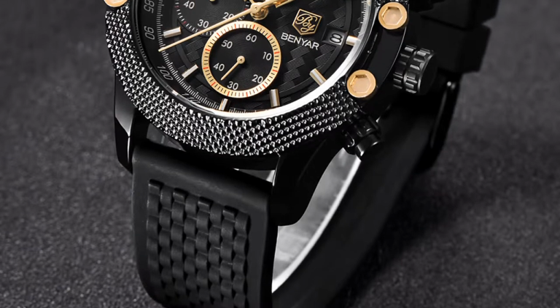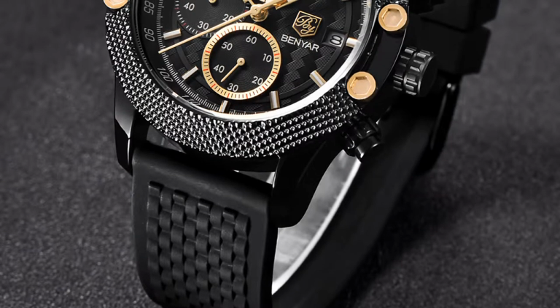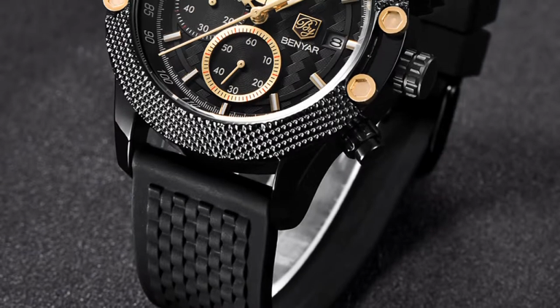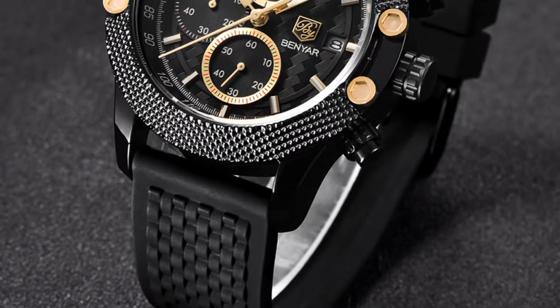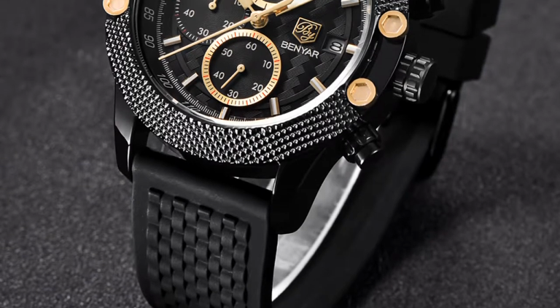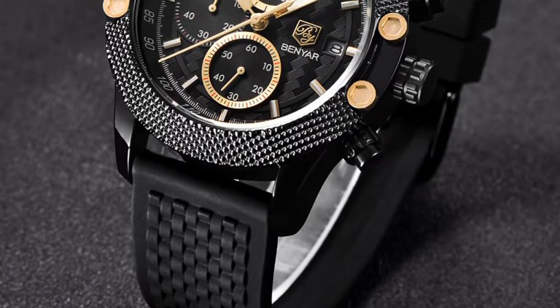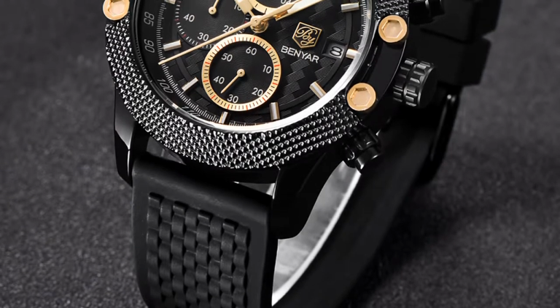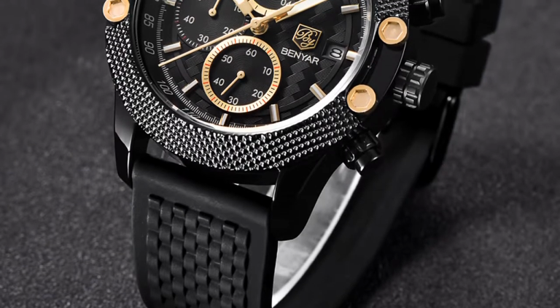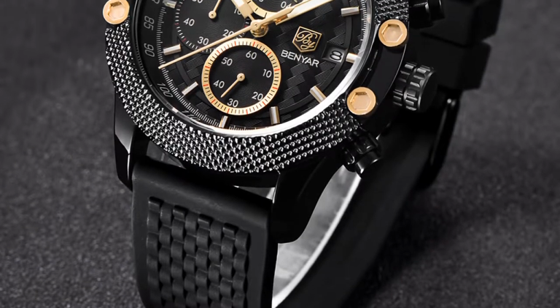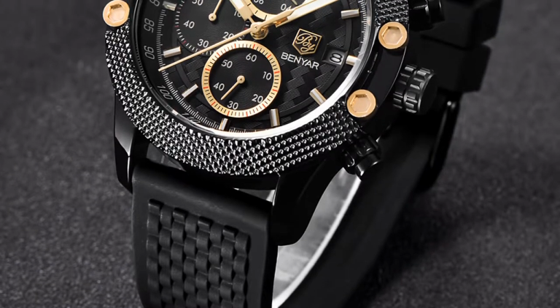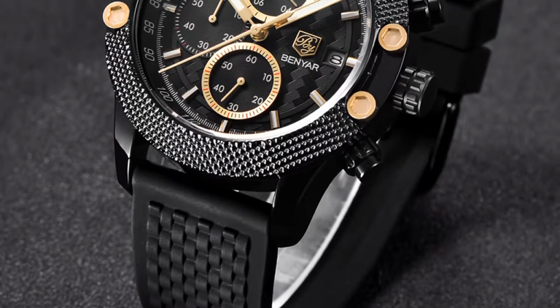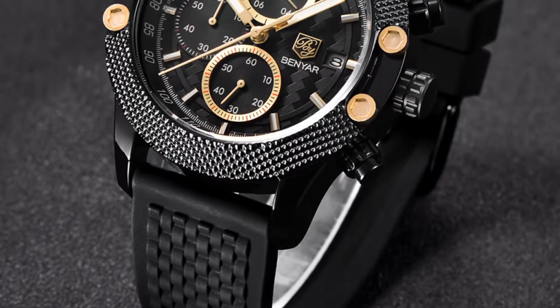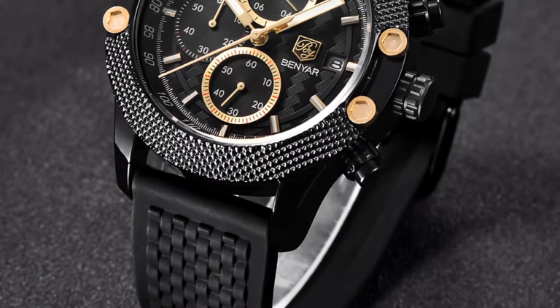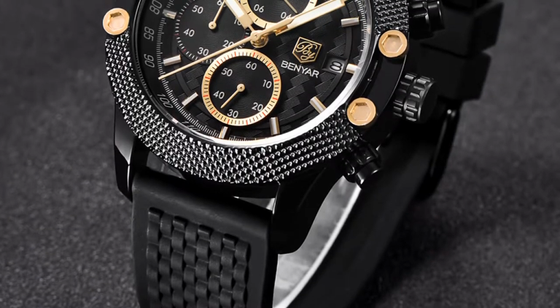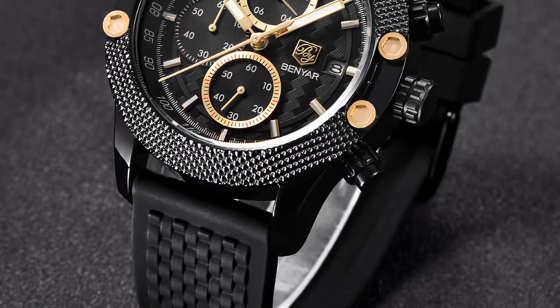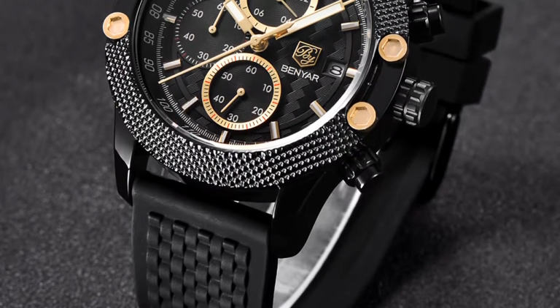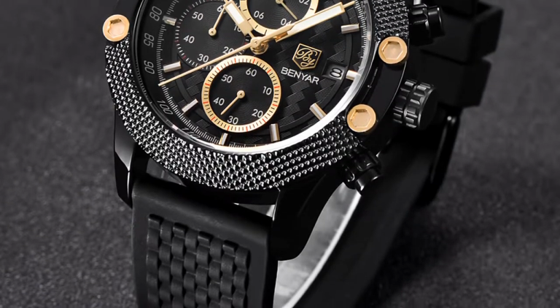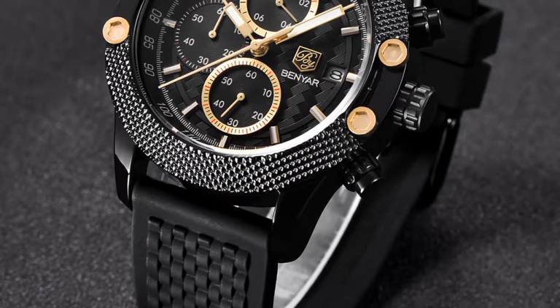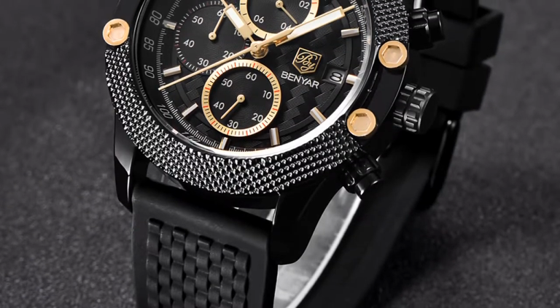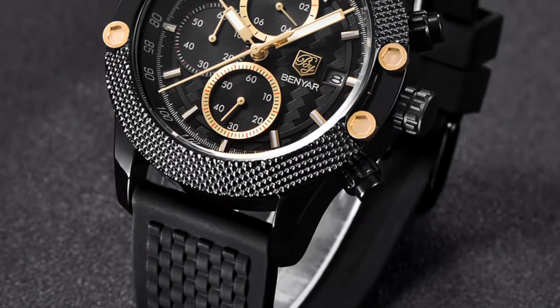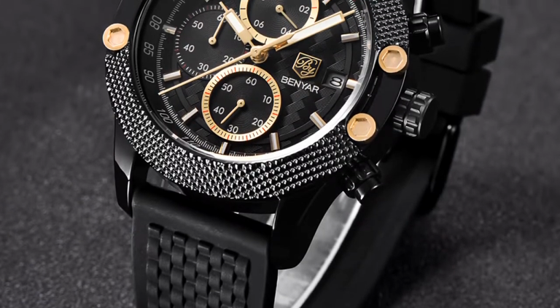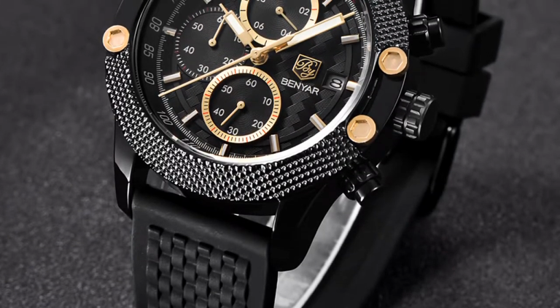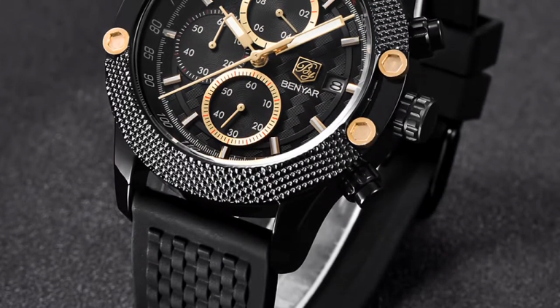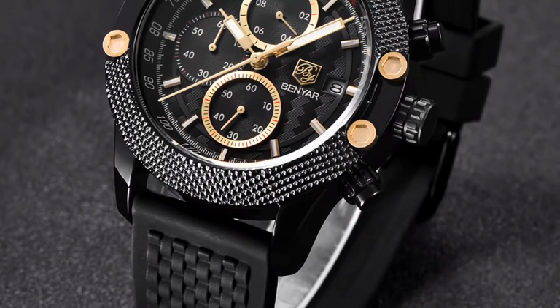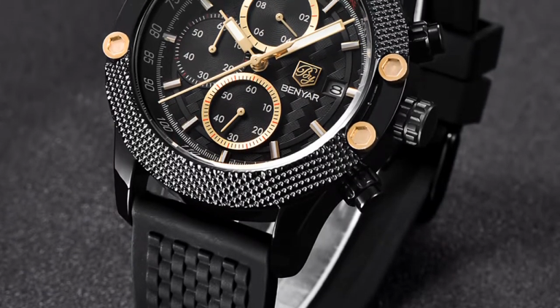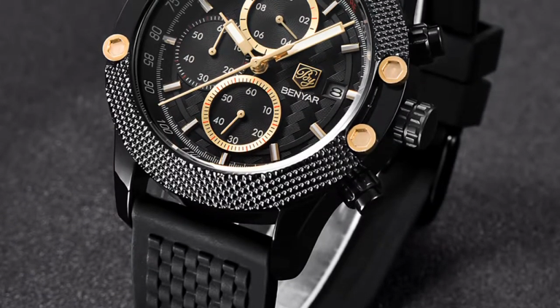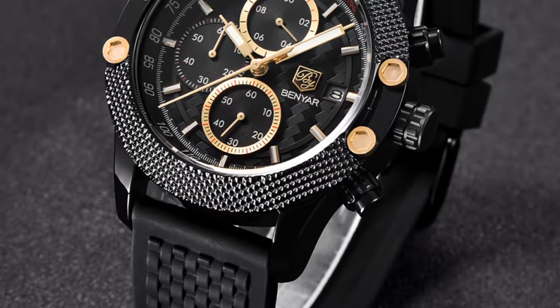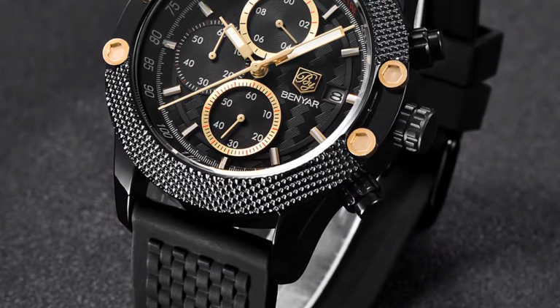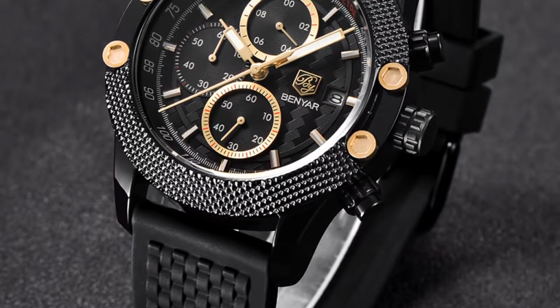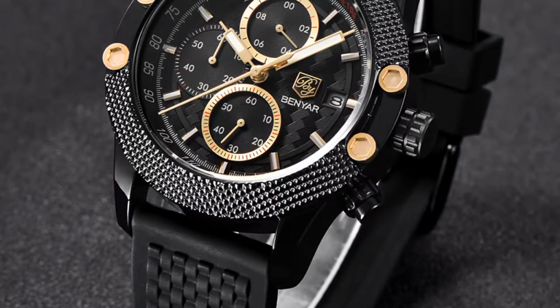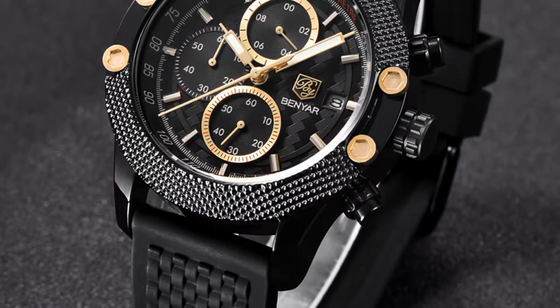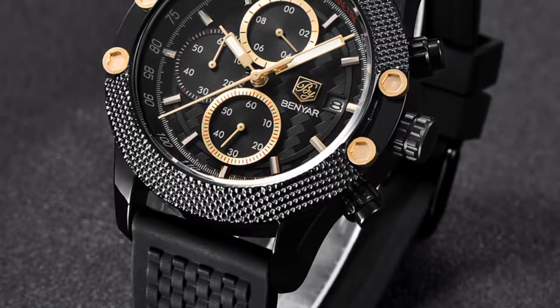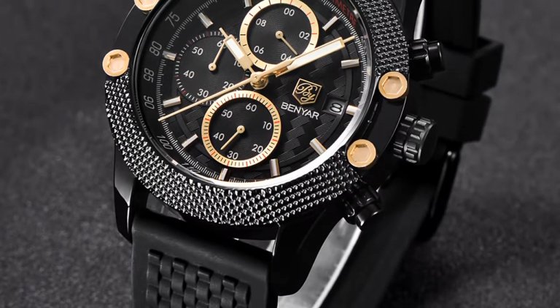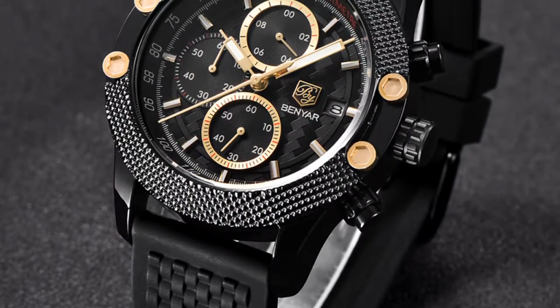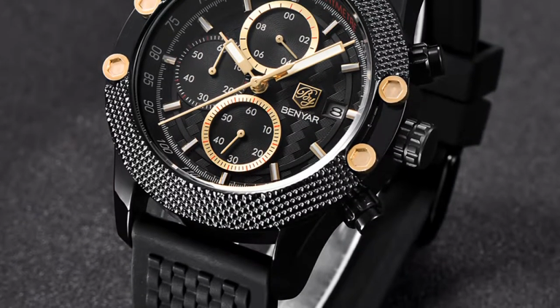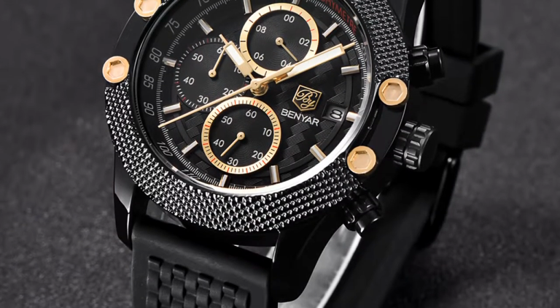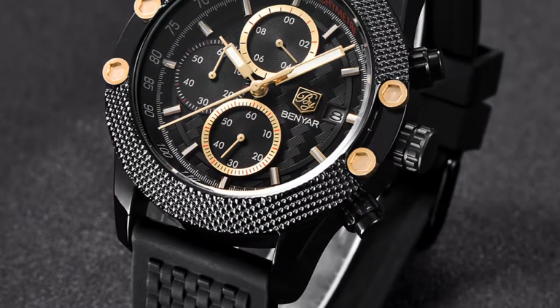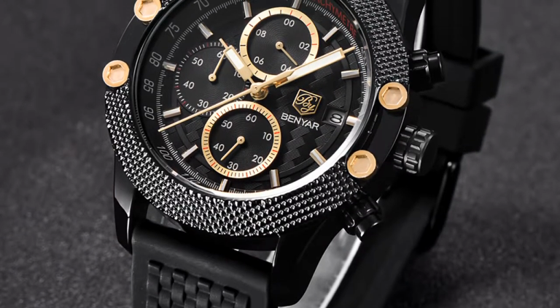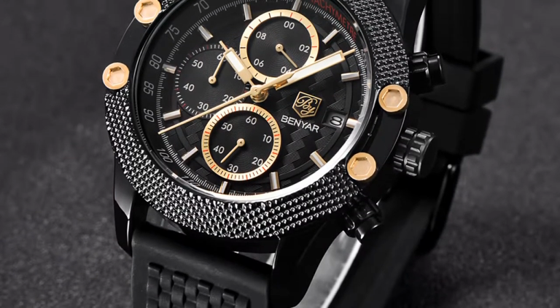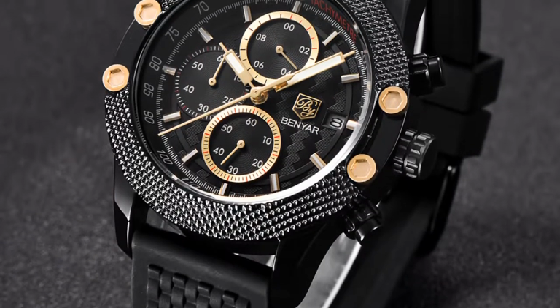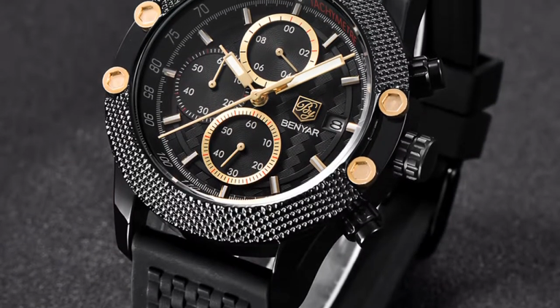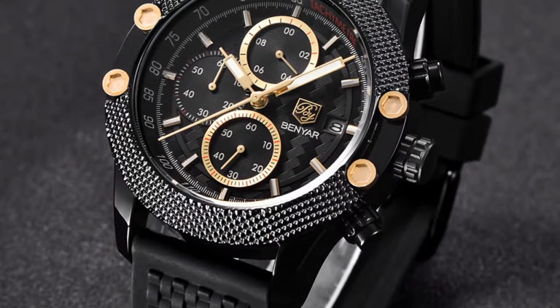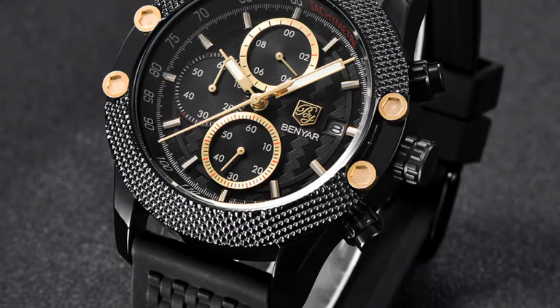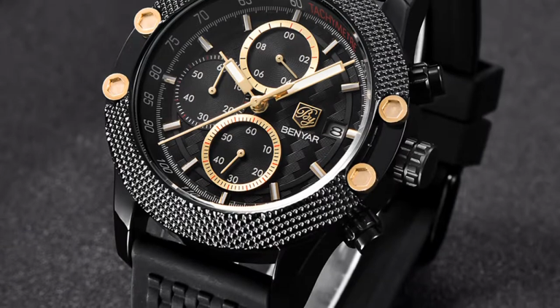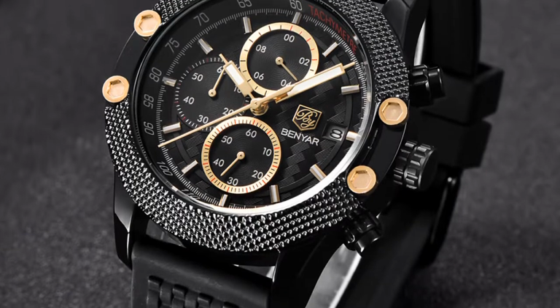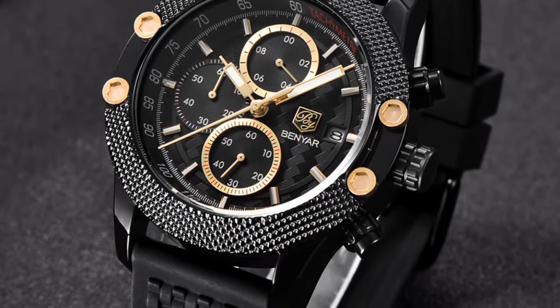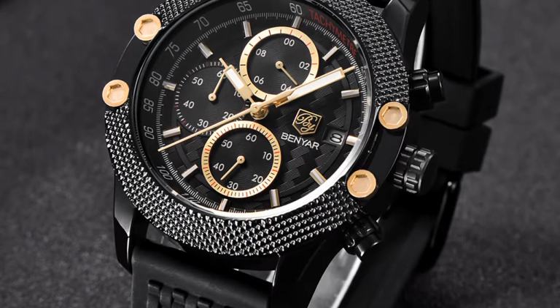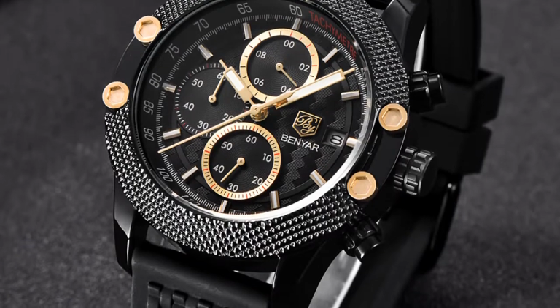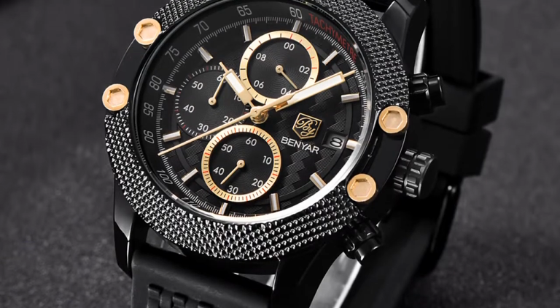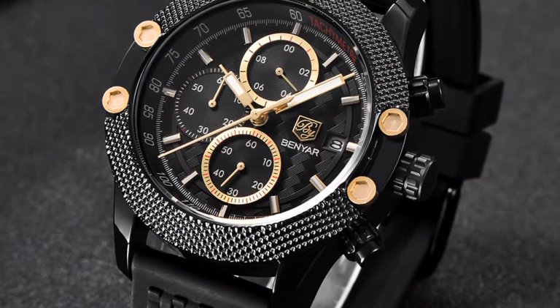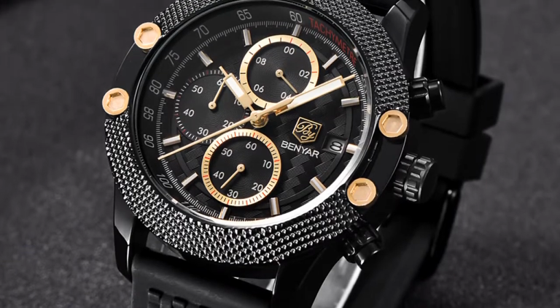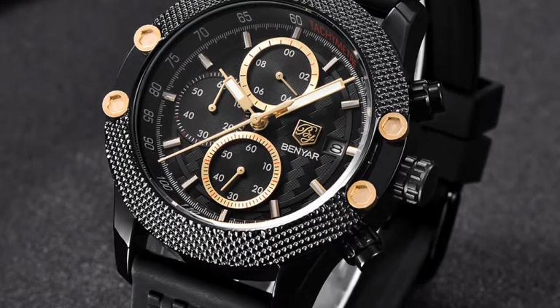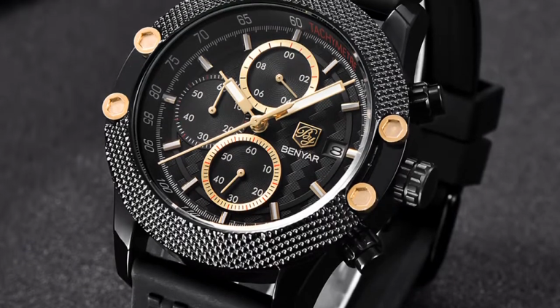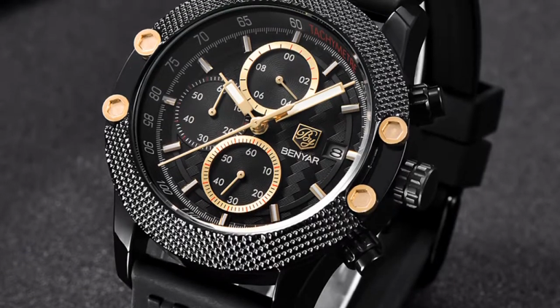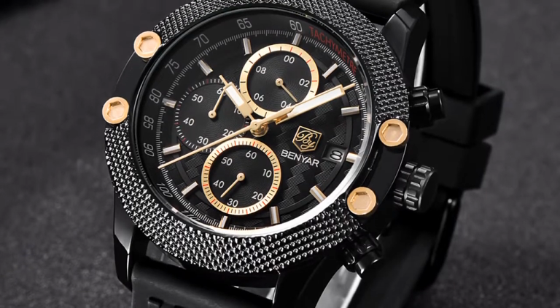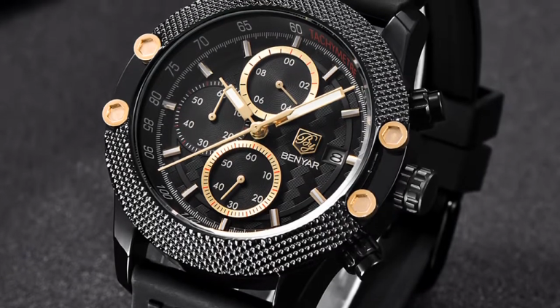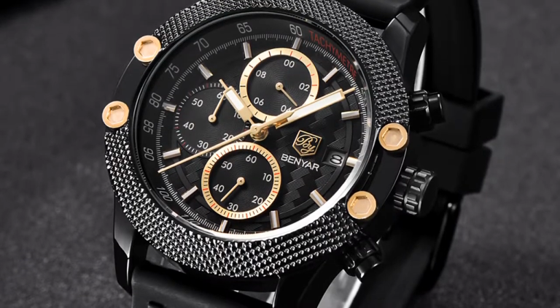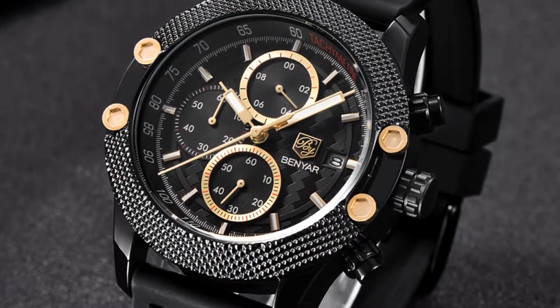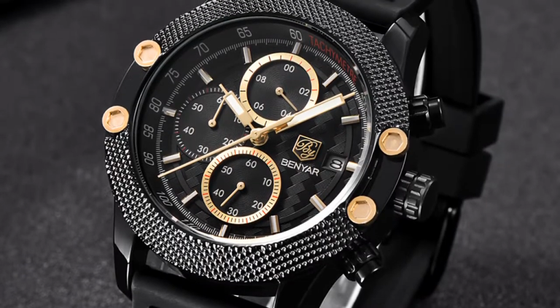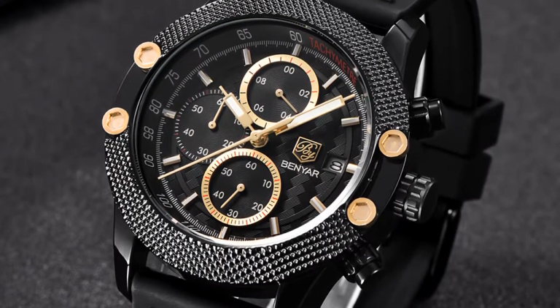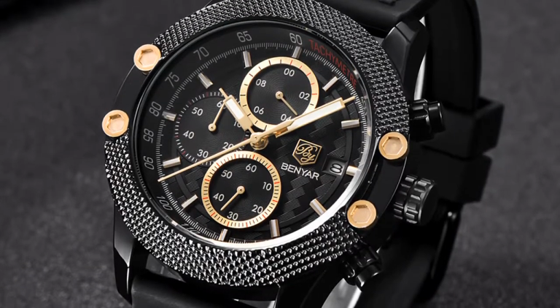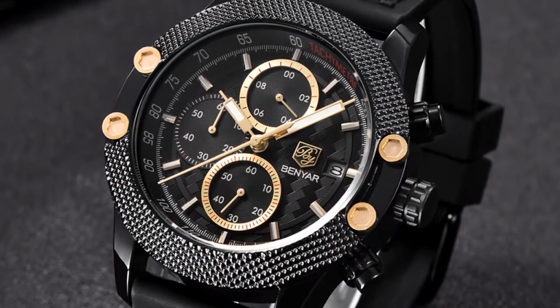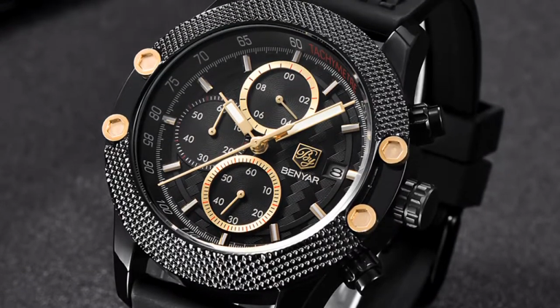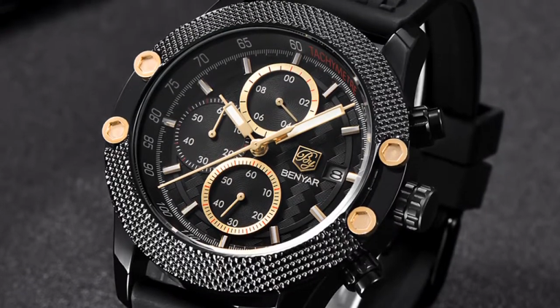Its features include complete calendar, auto date, shock resistant, water resistant, stopwatch, diver, chronograph, and swim.